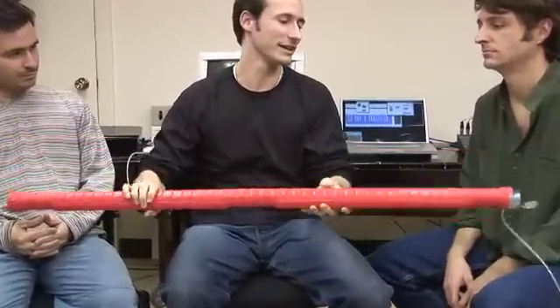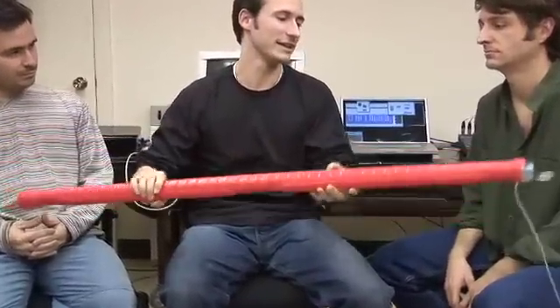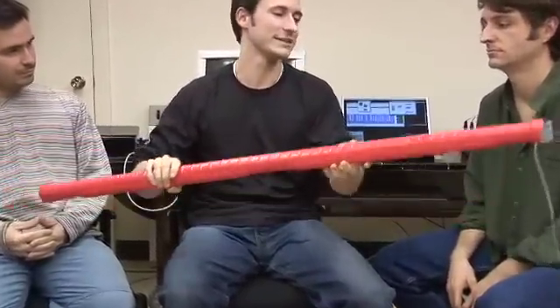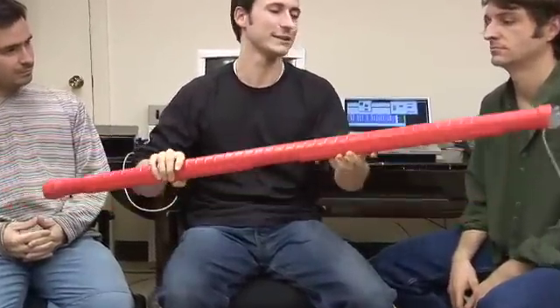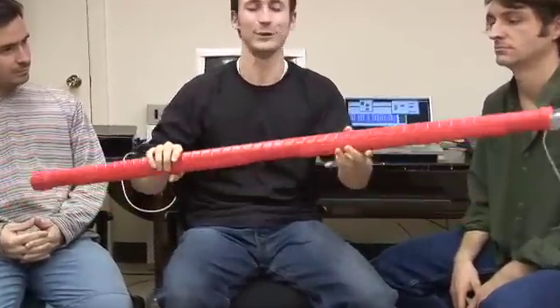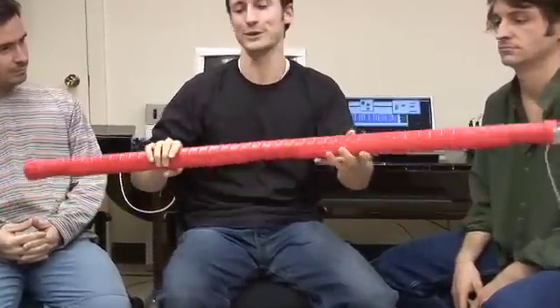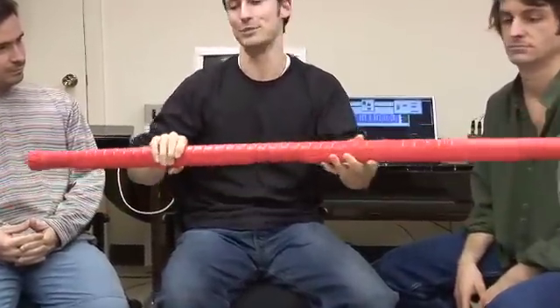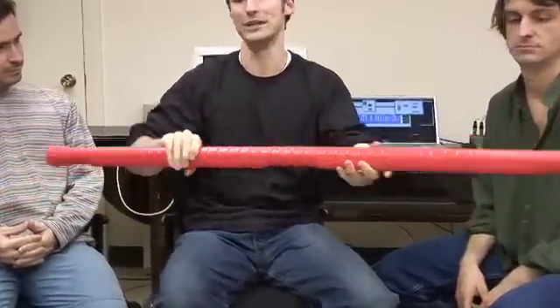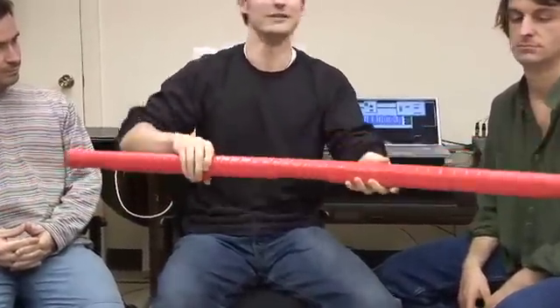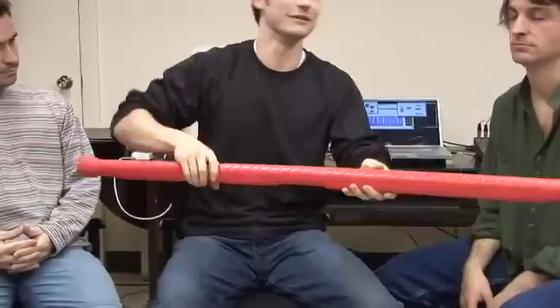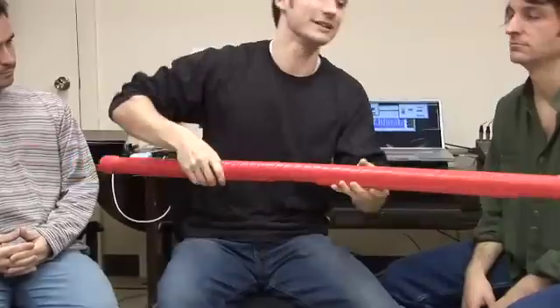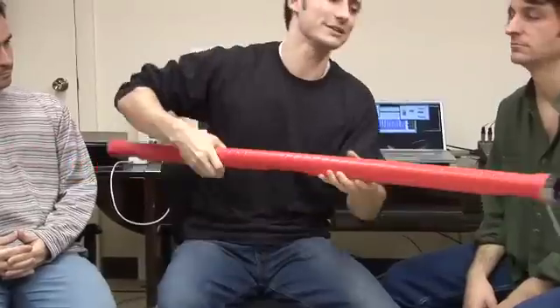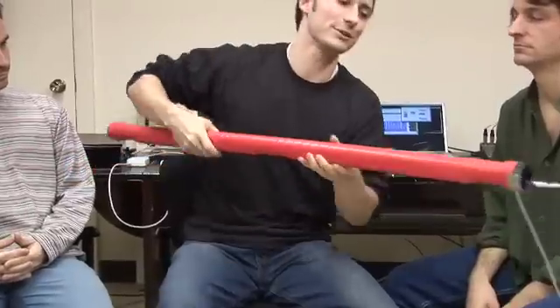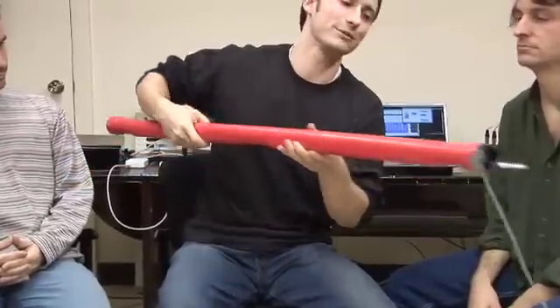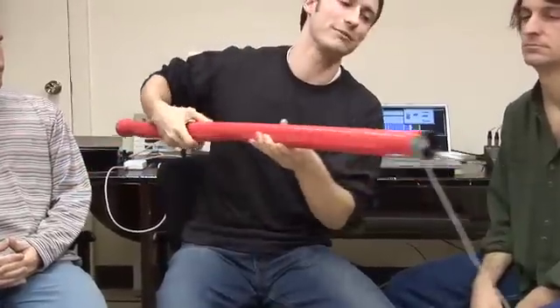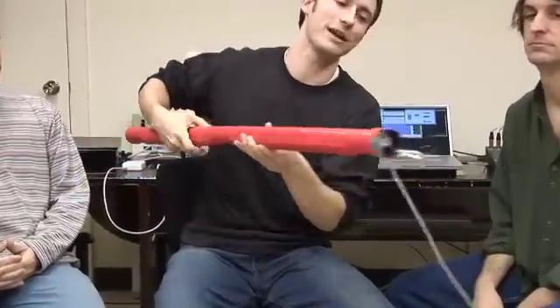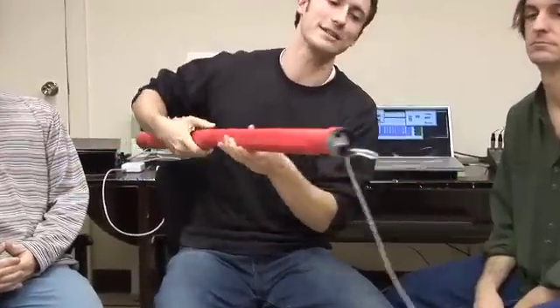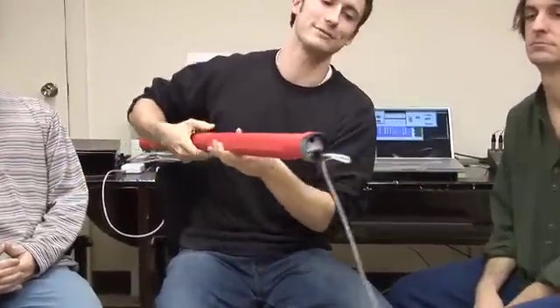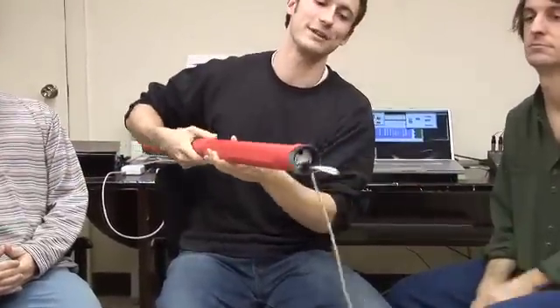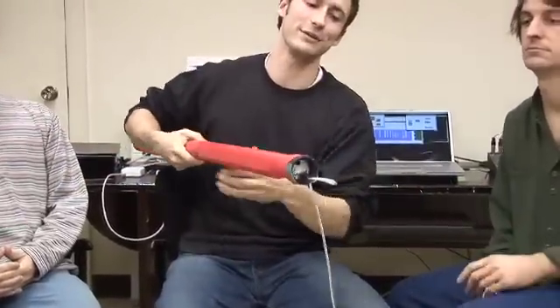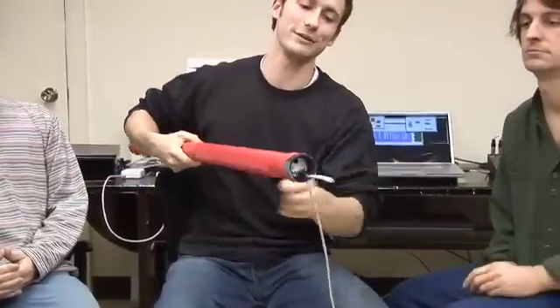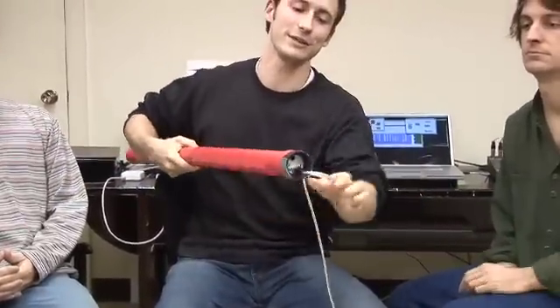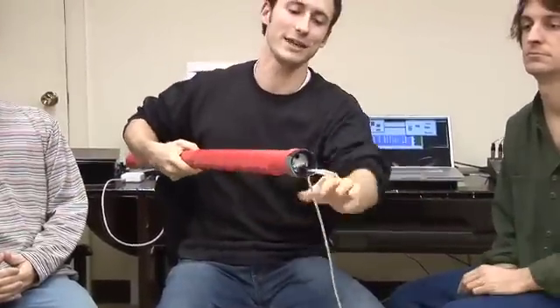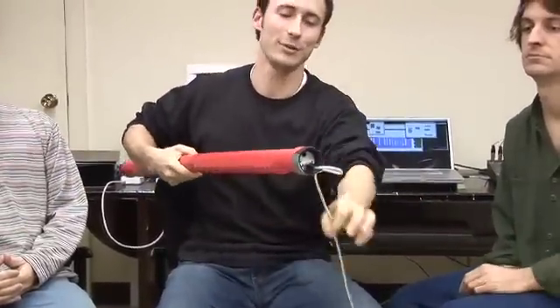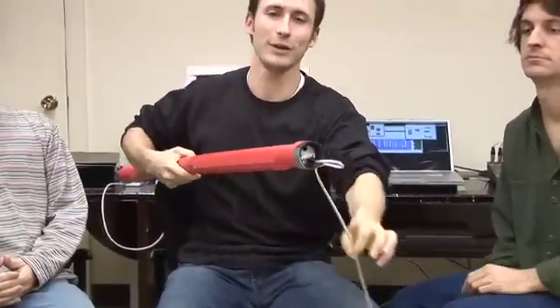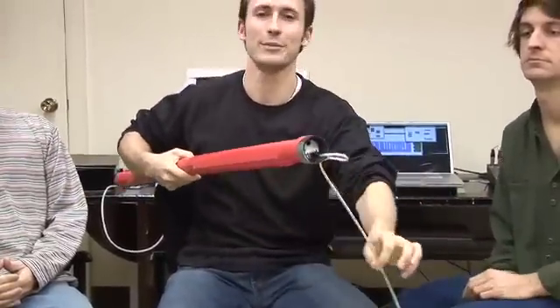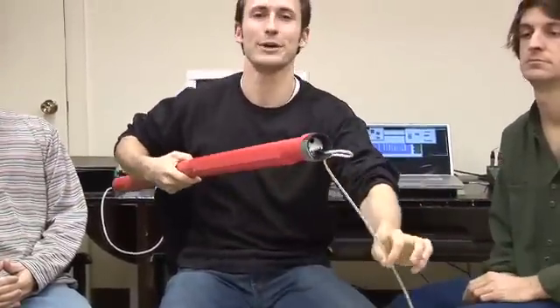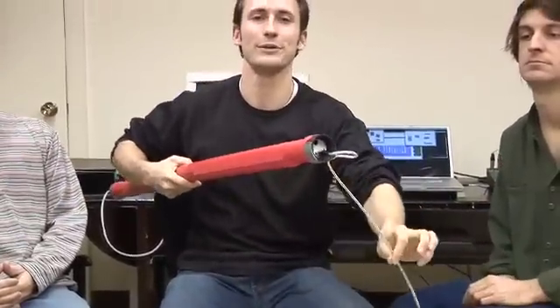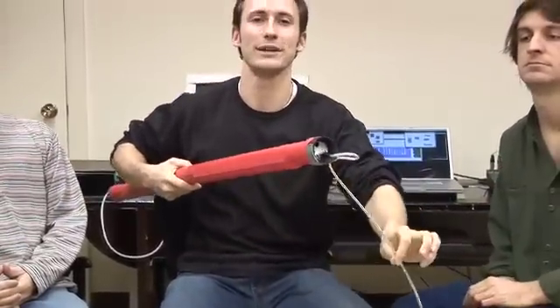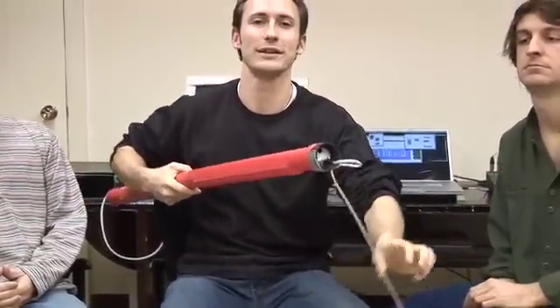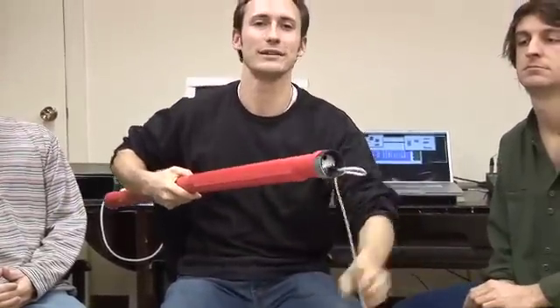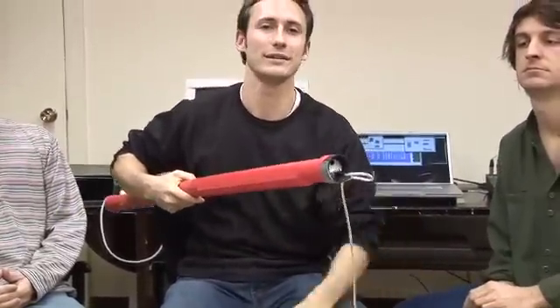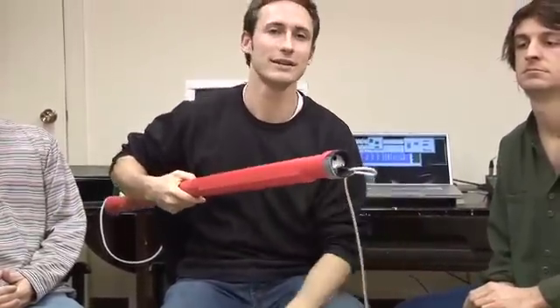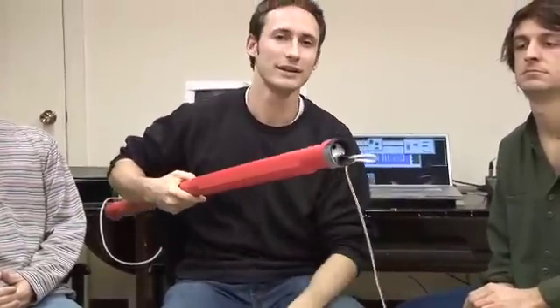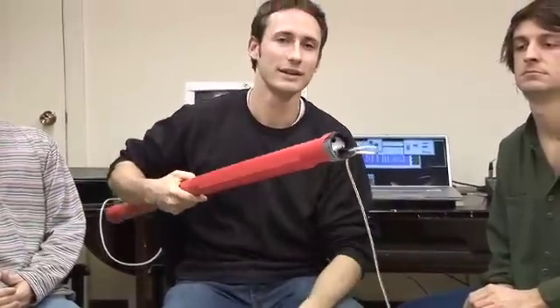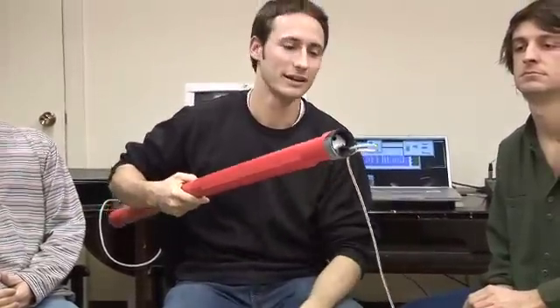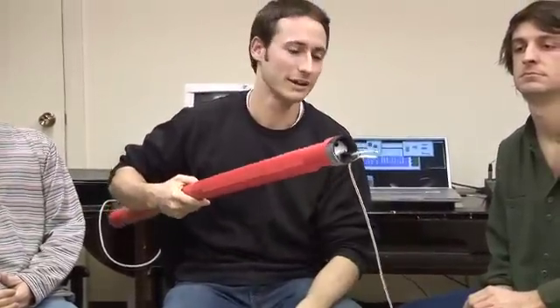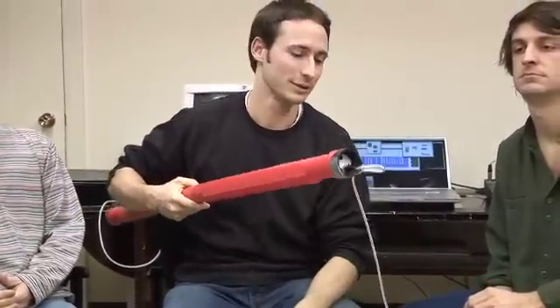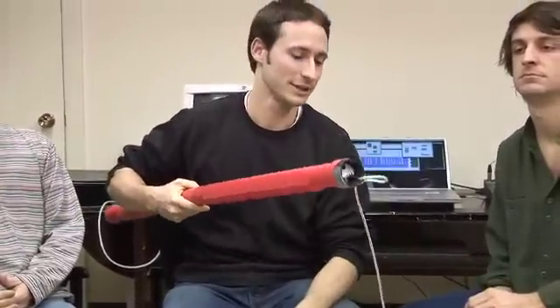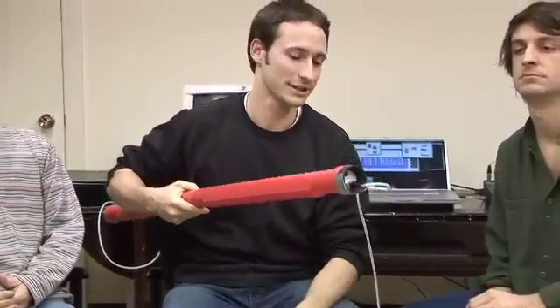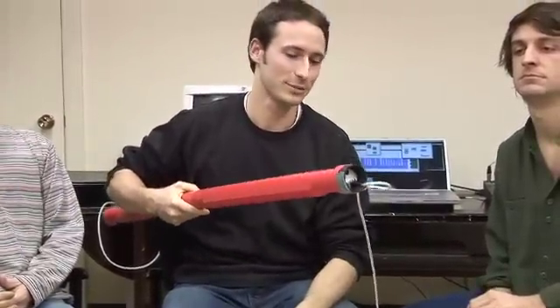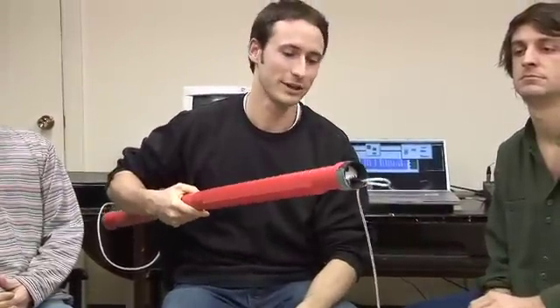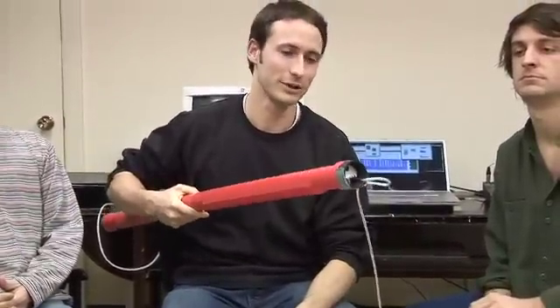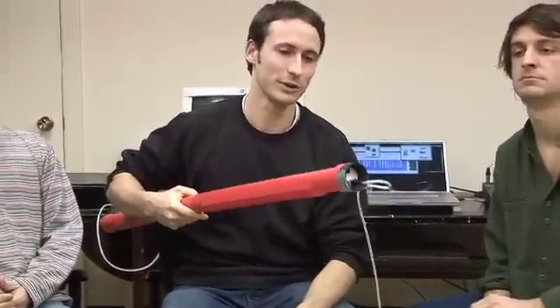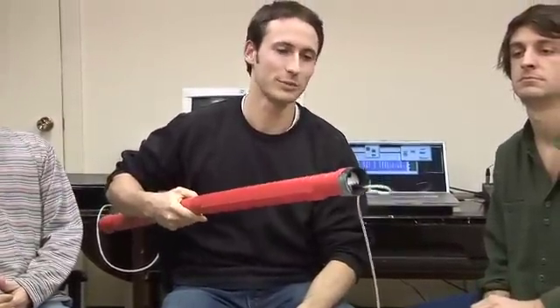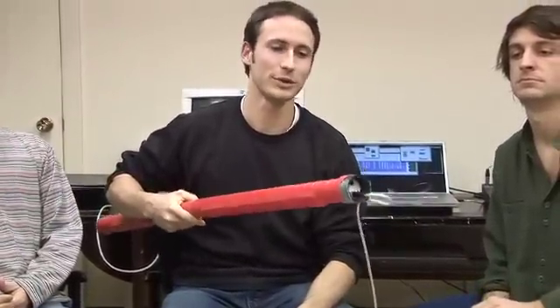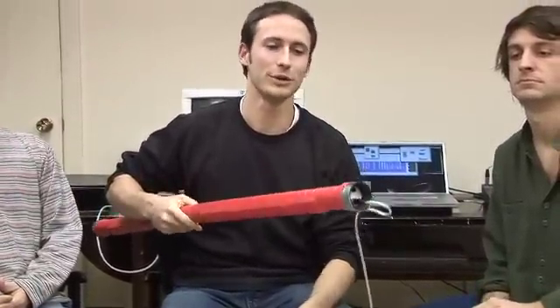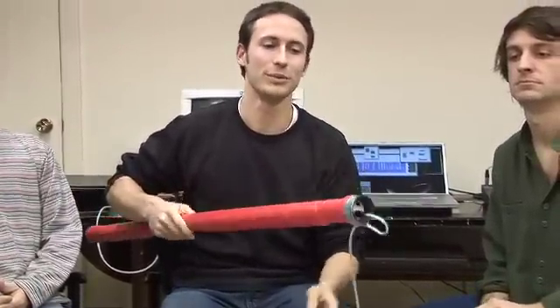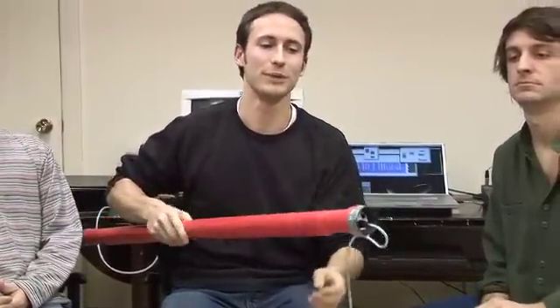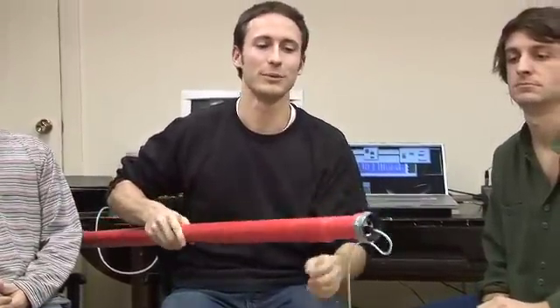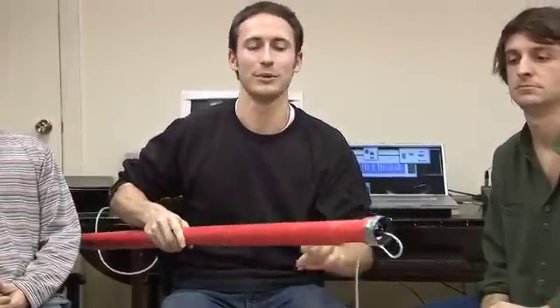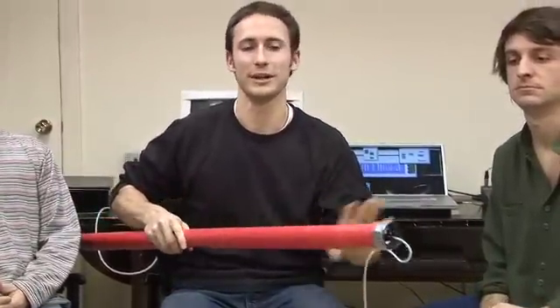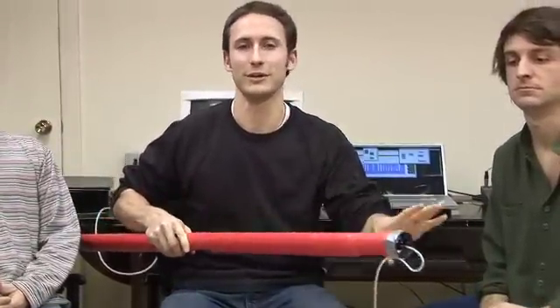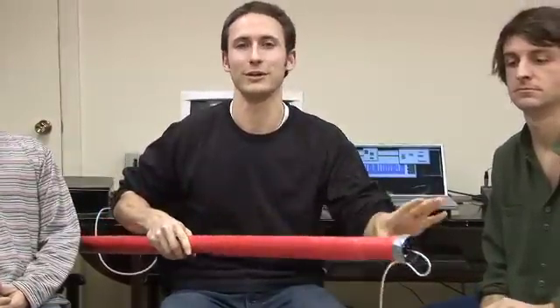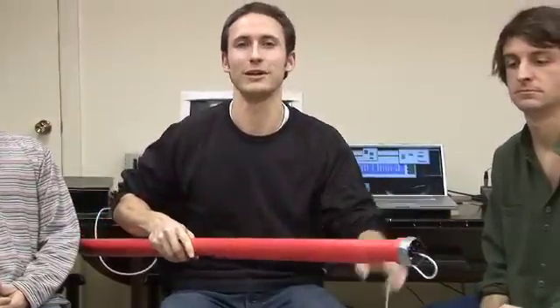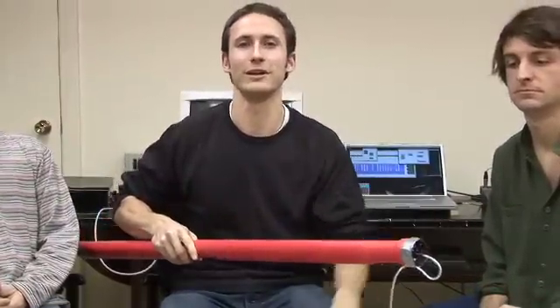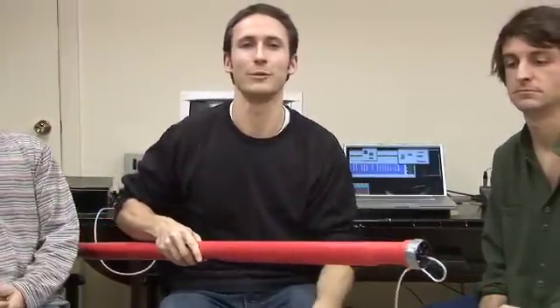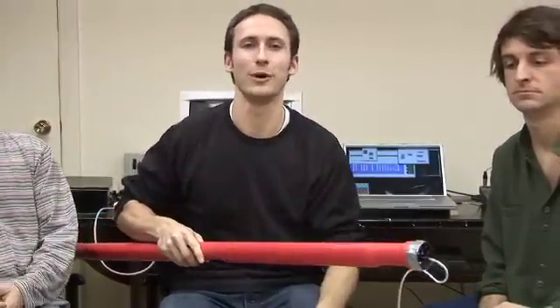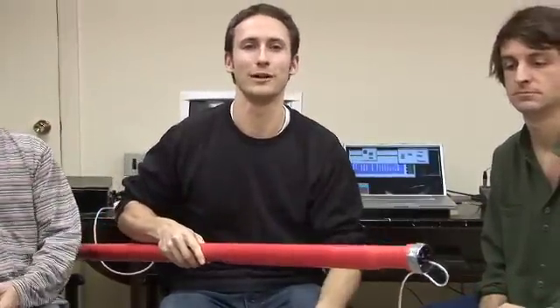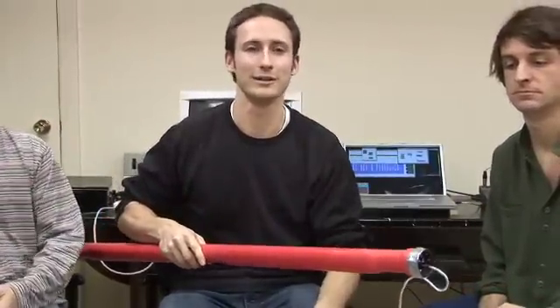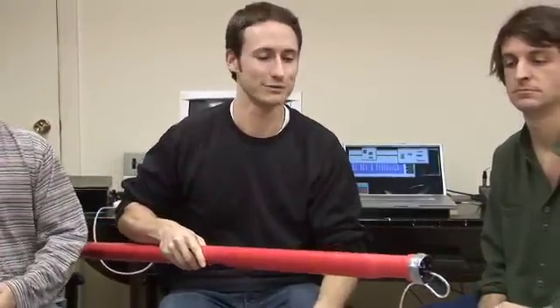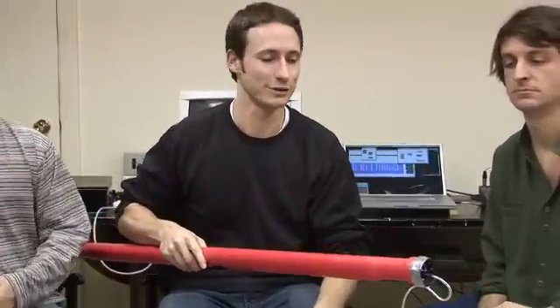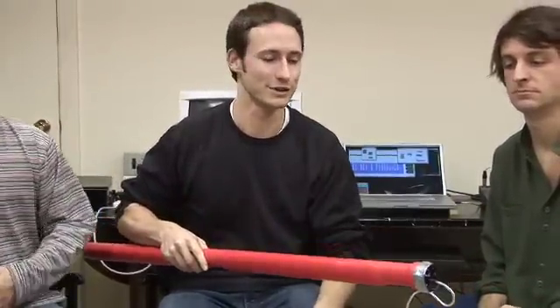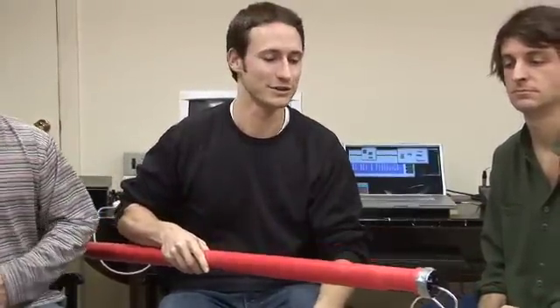It's a USB device, so as of now there's a cable coming out the end which has to plug into a computer, but we're working on a wireless version.